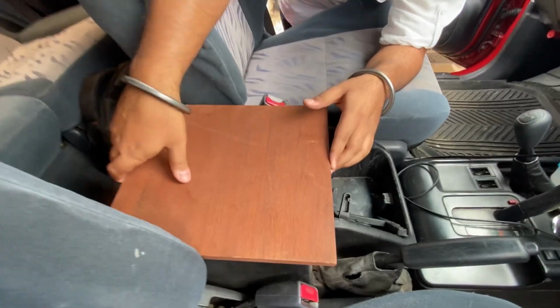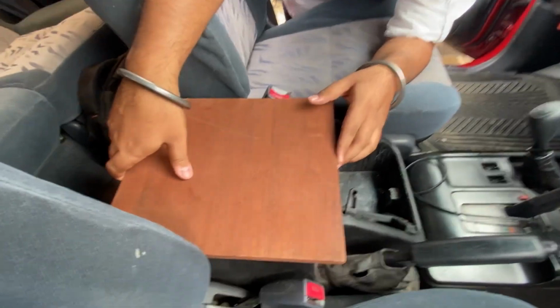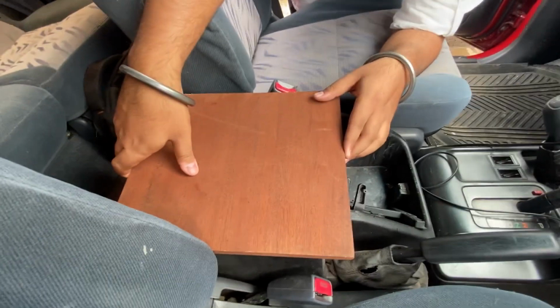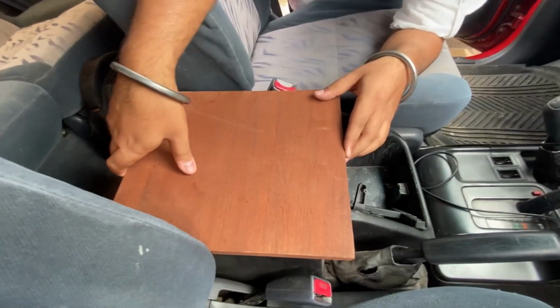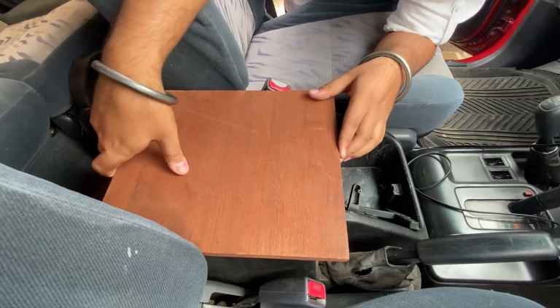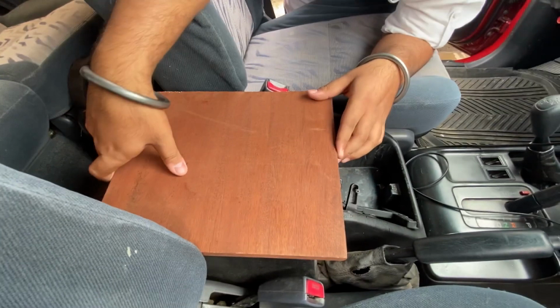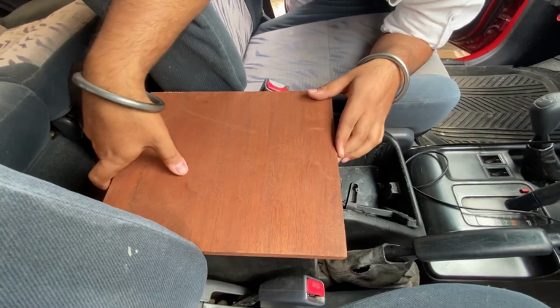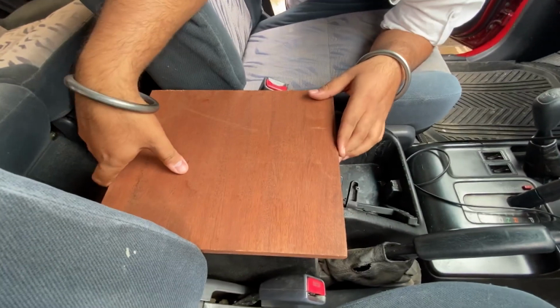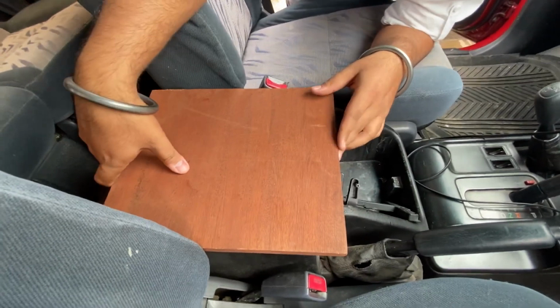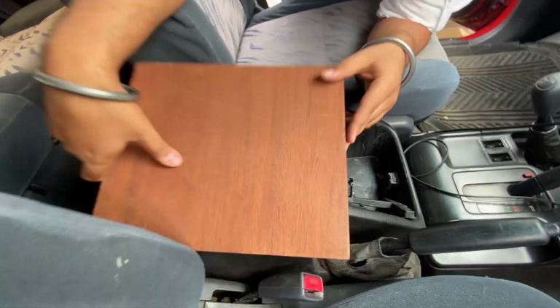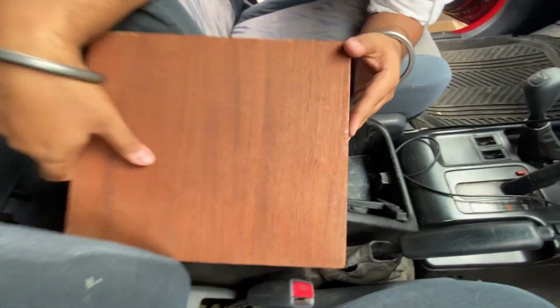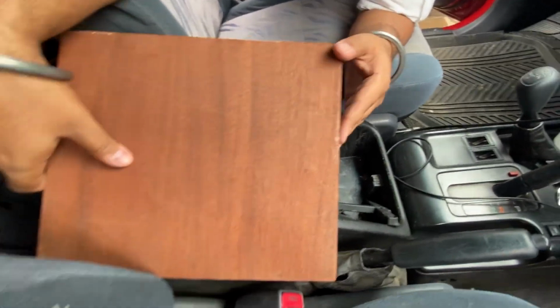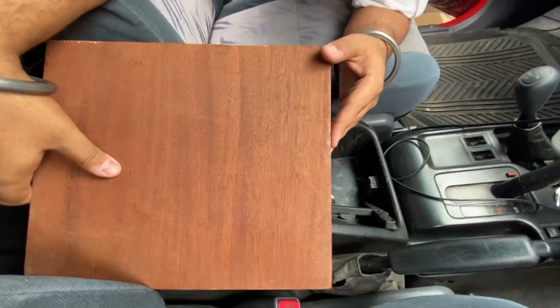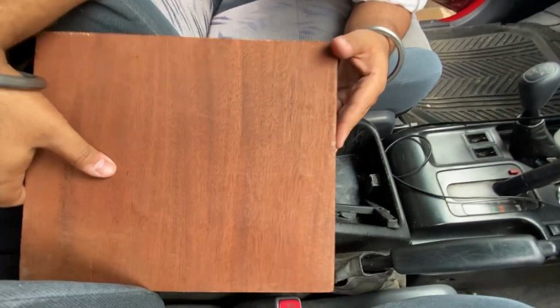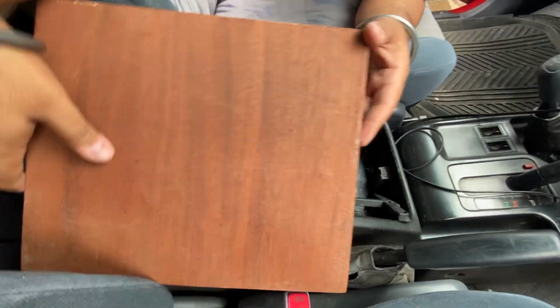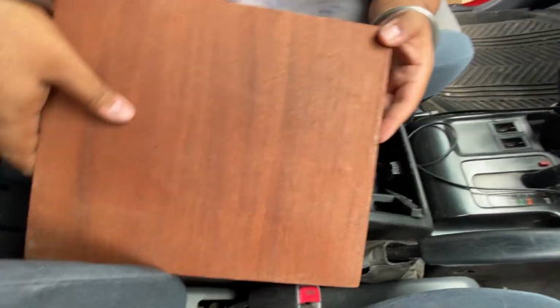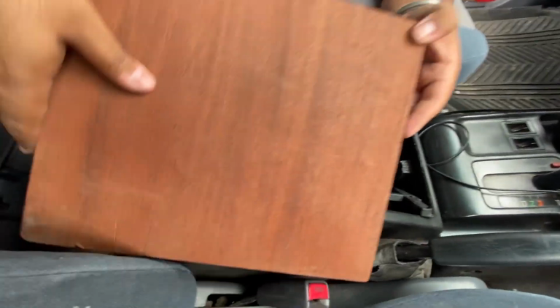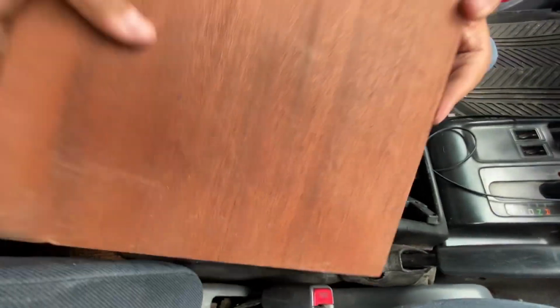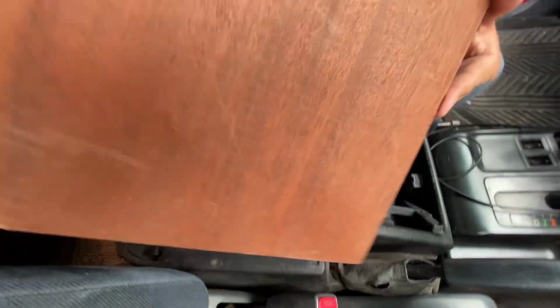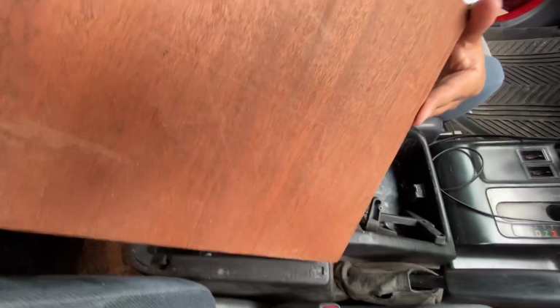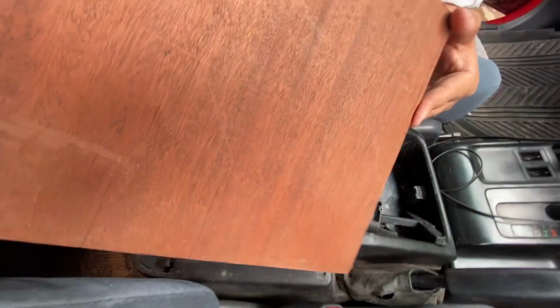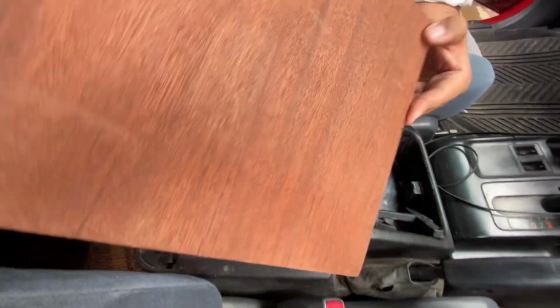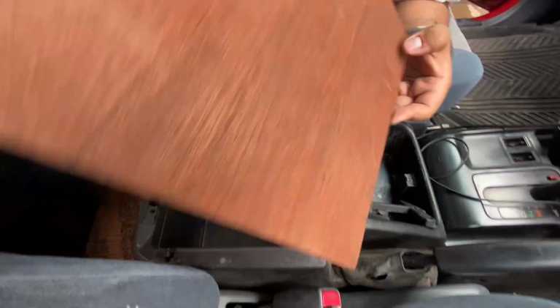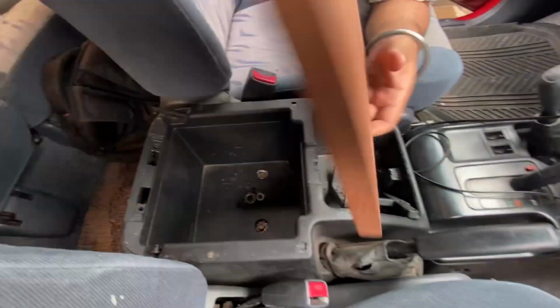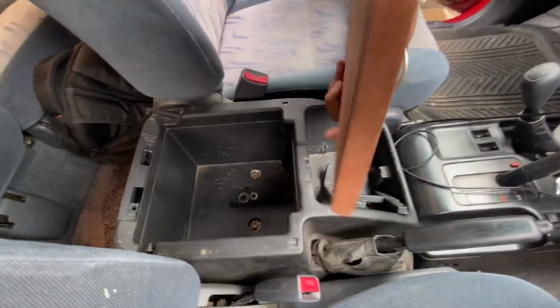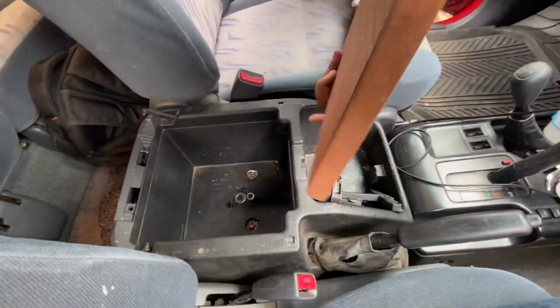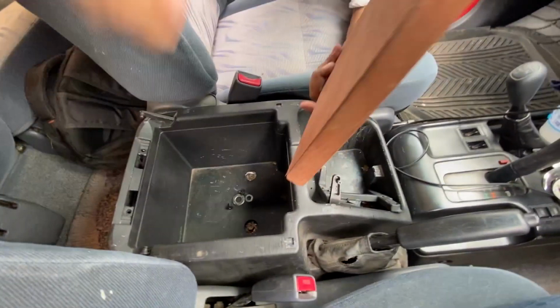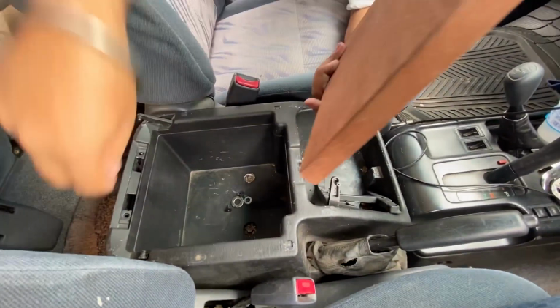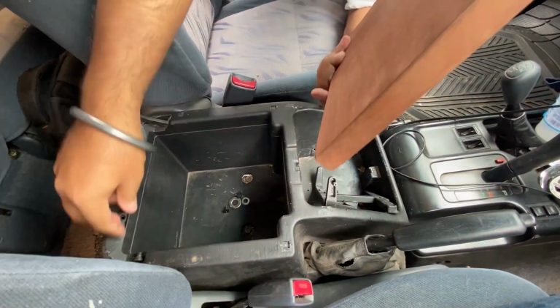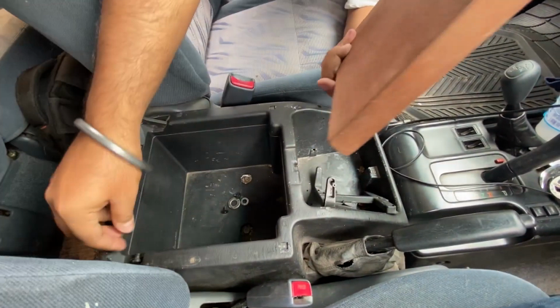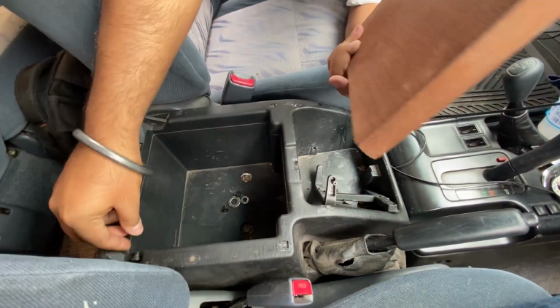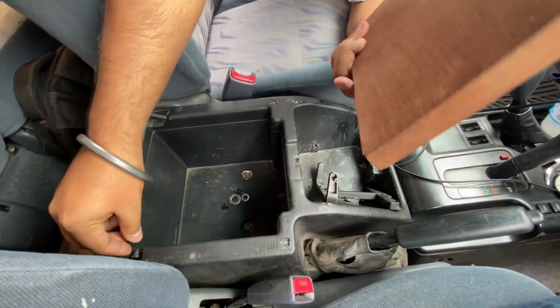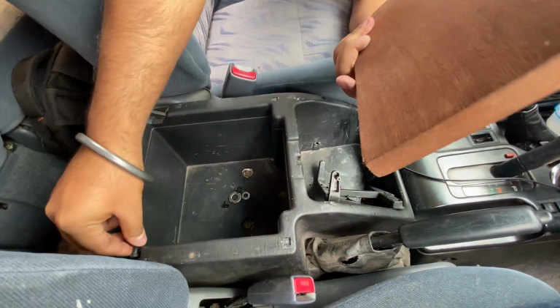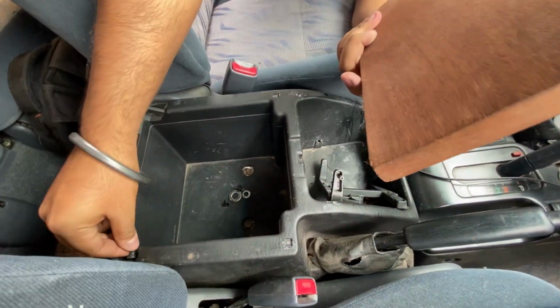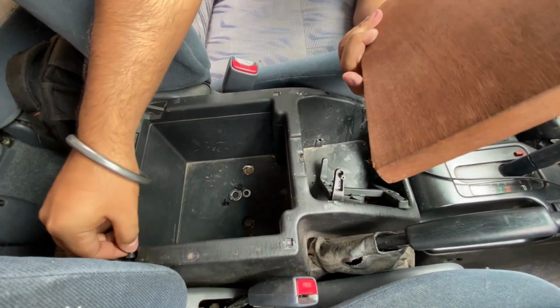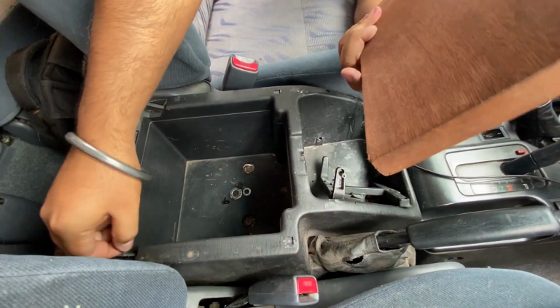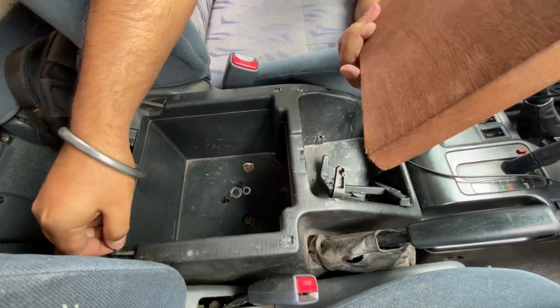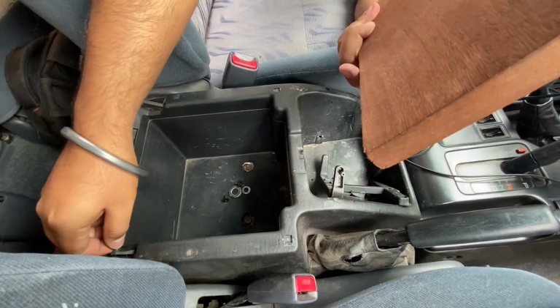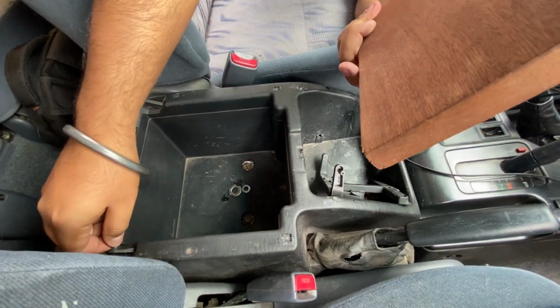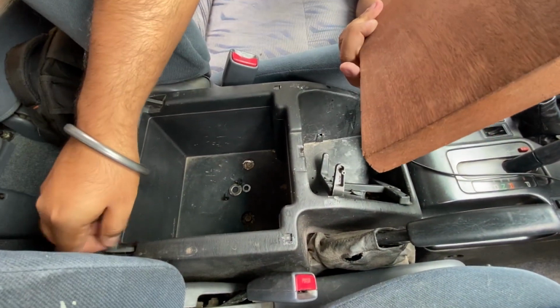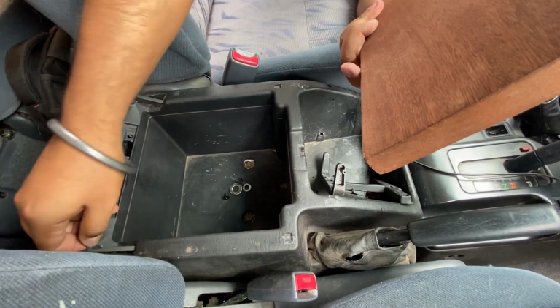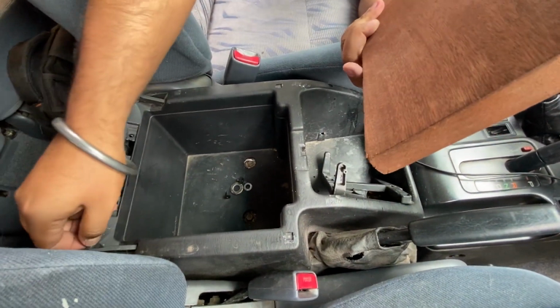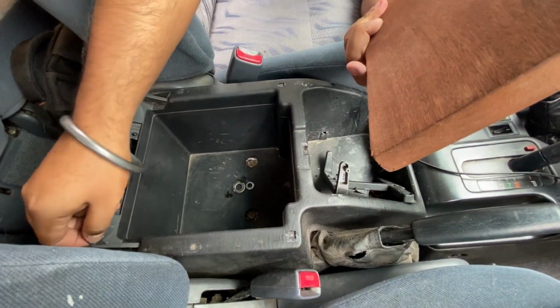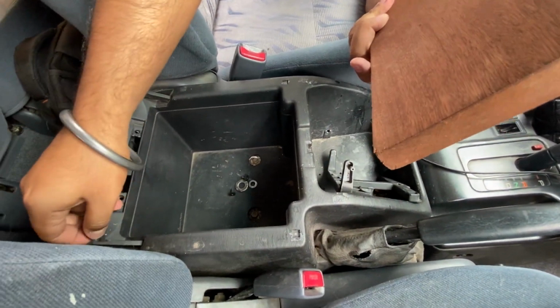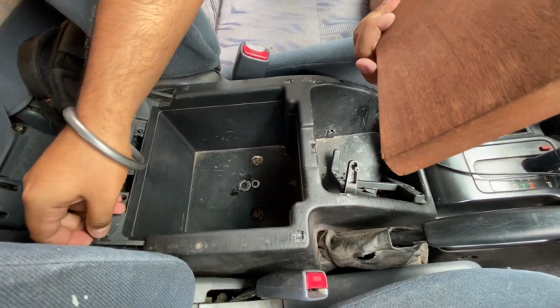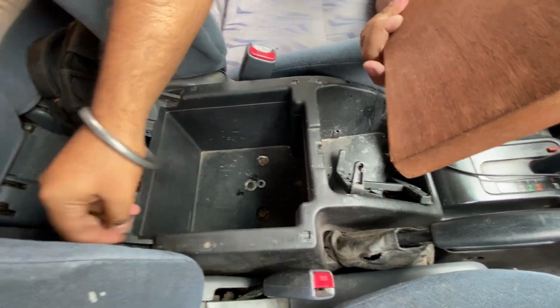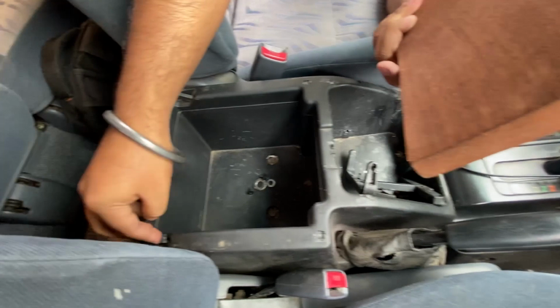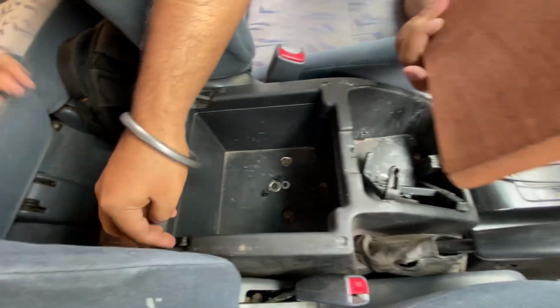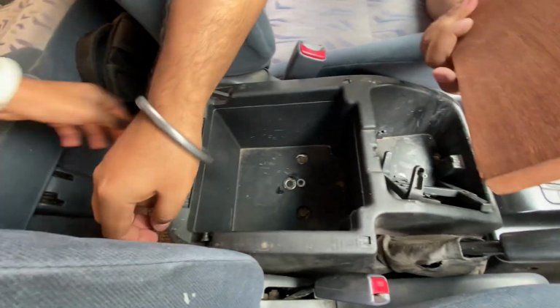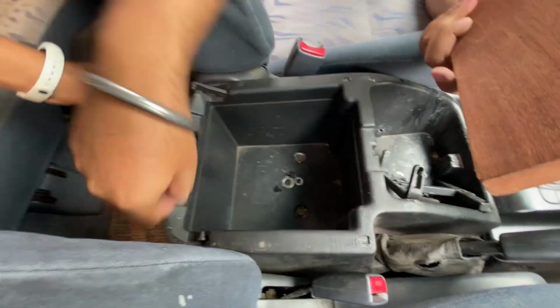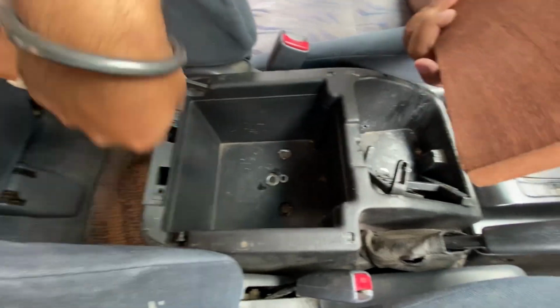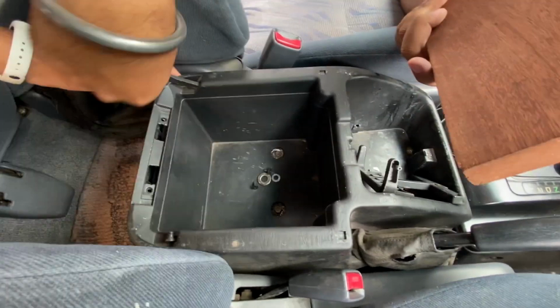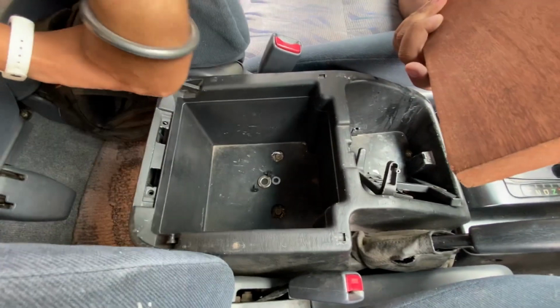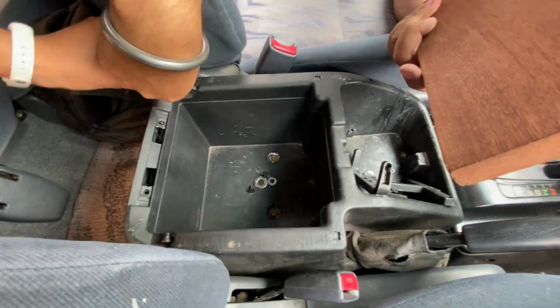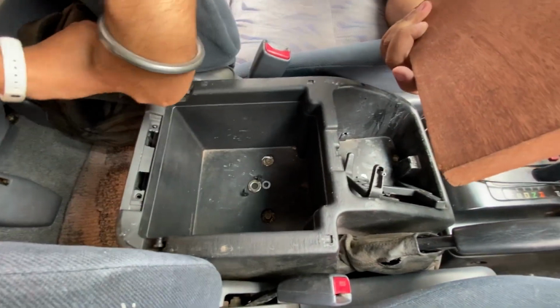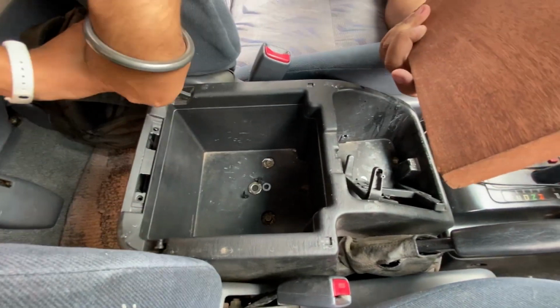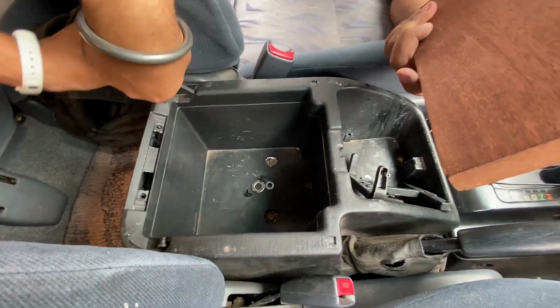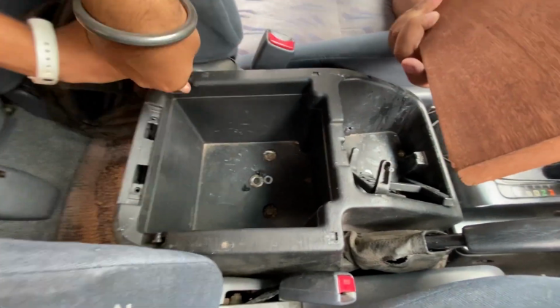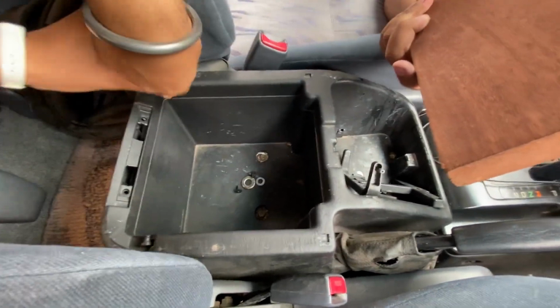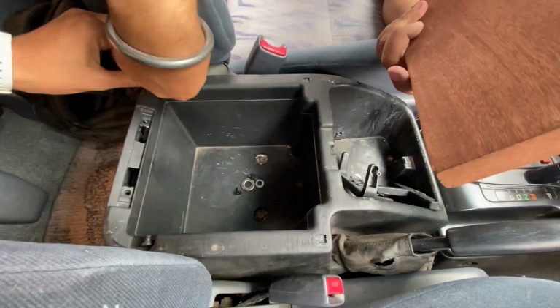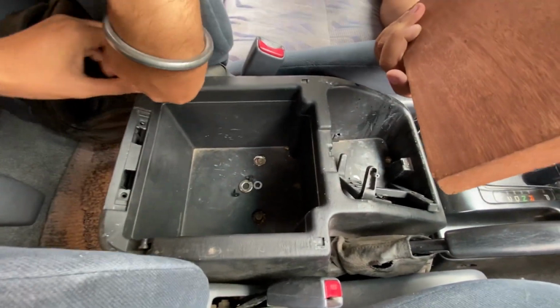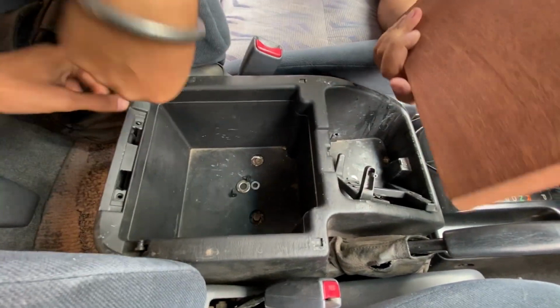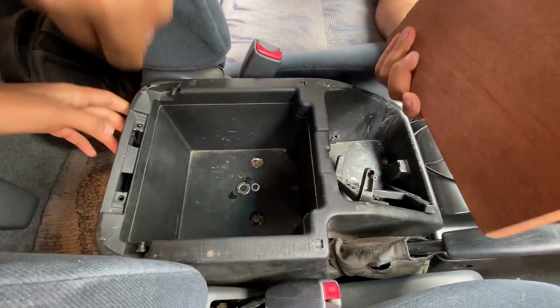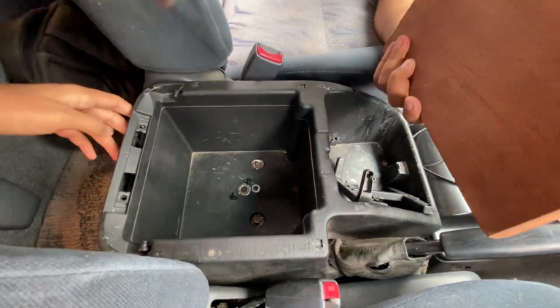They can go inside, actually. Yeah, they can. So we can just leave them inside.